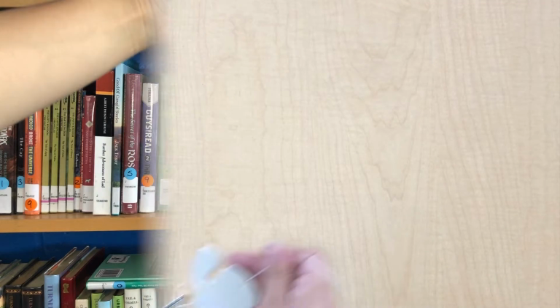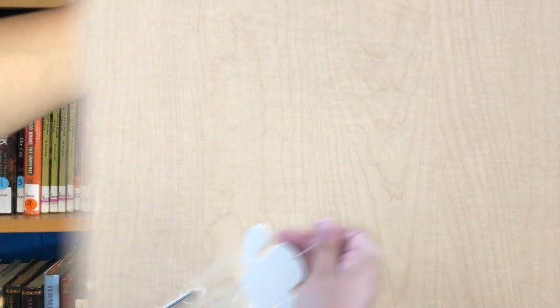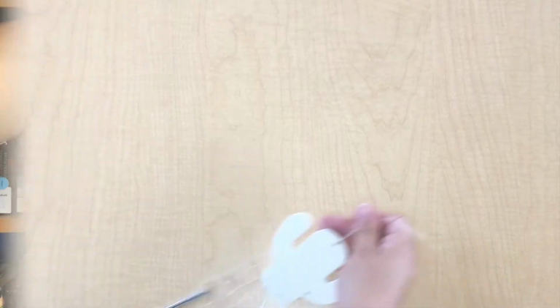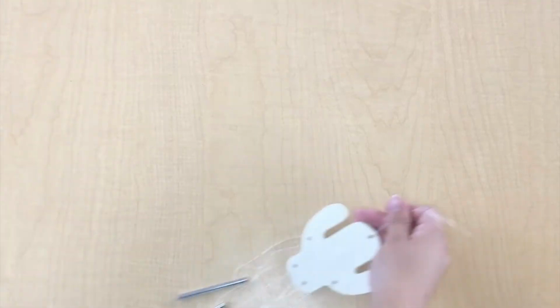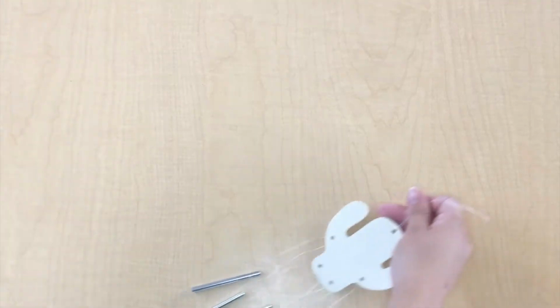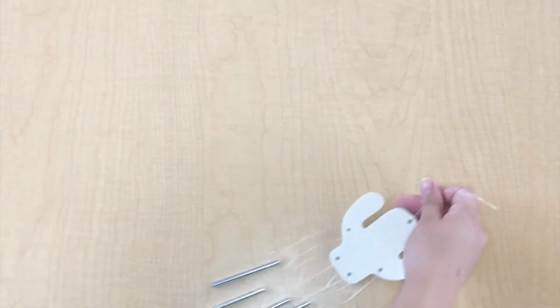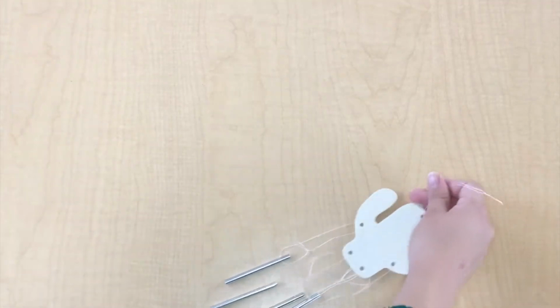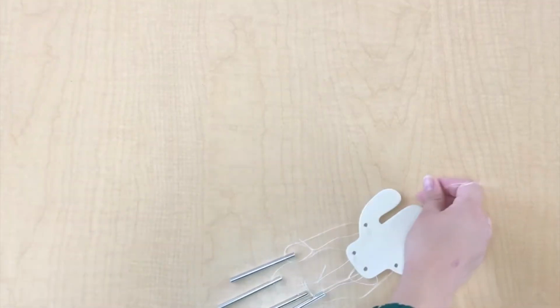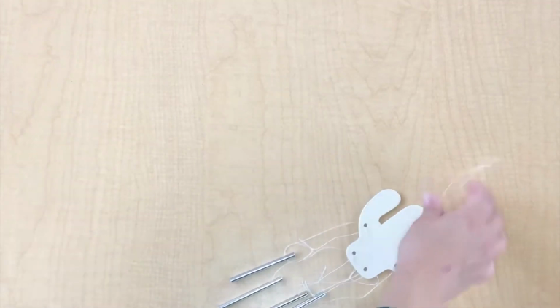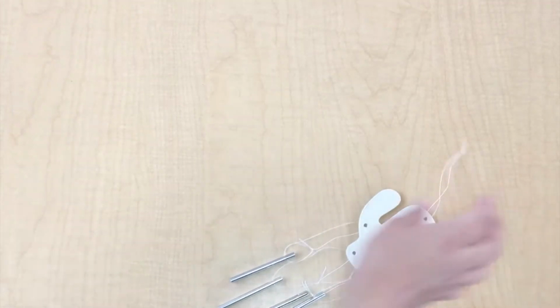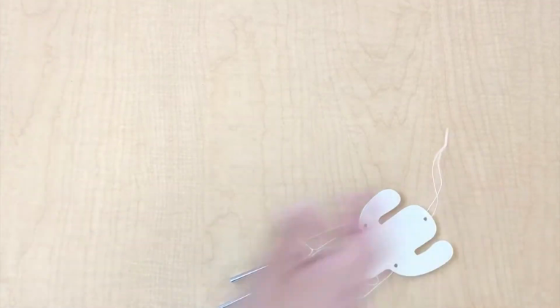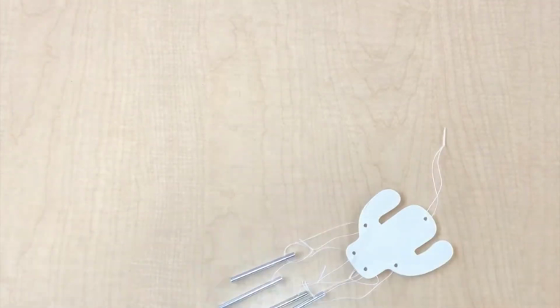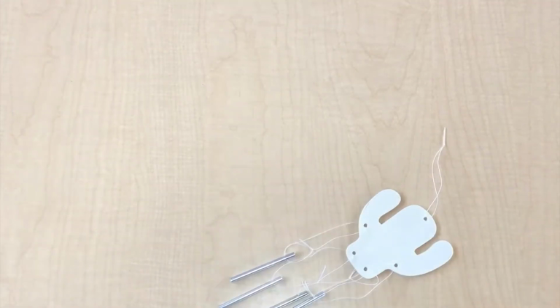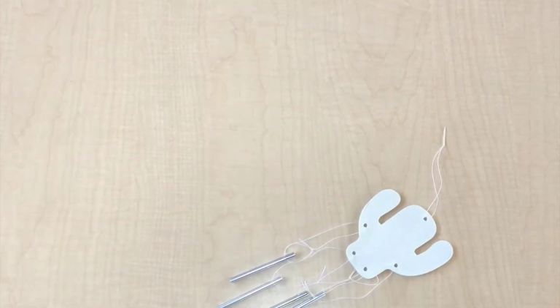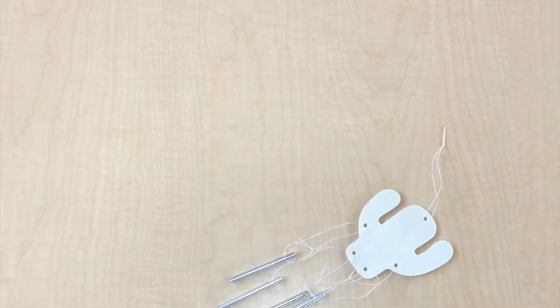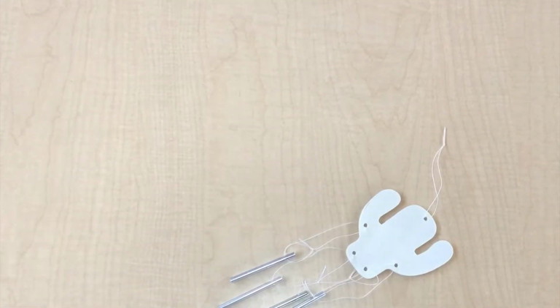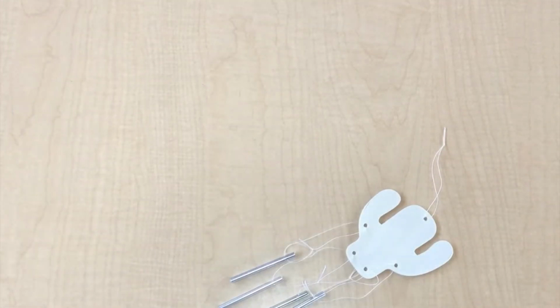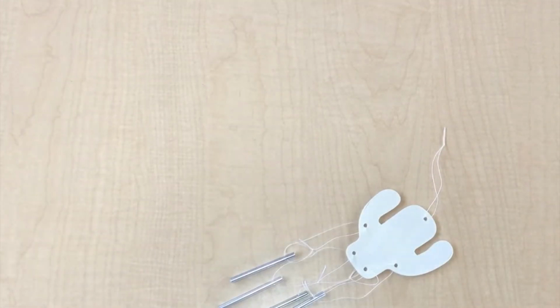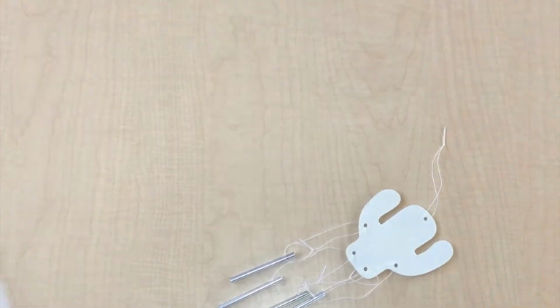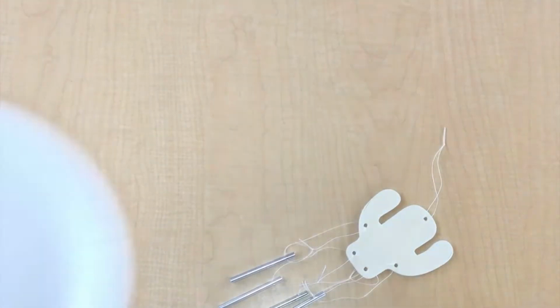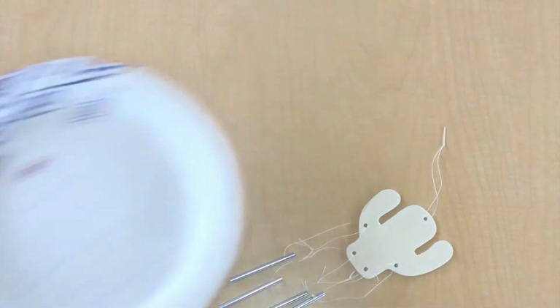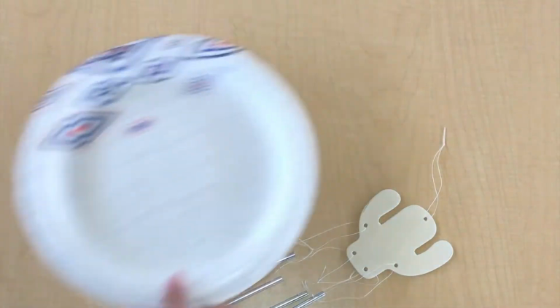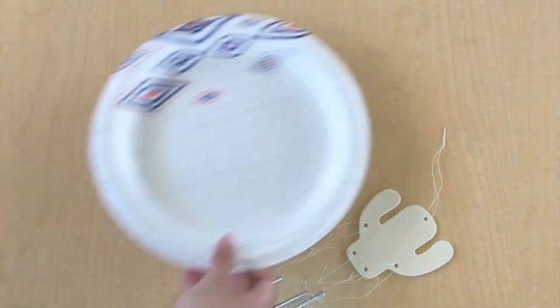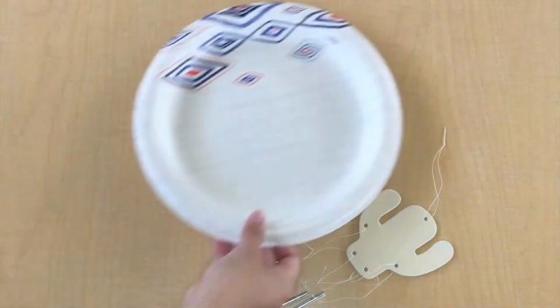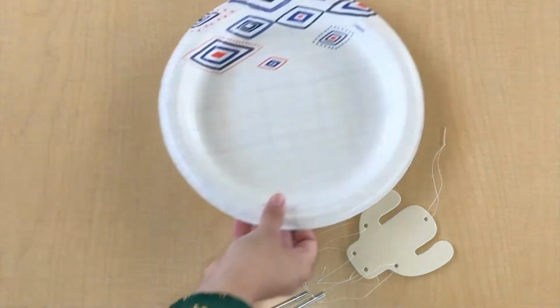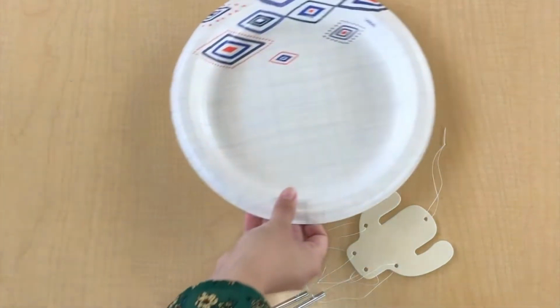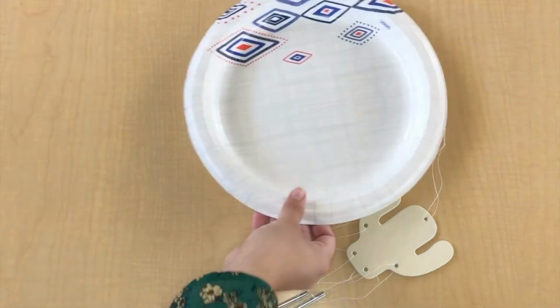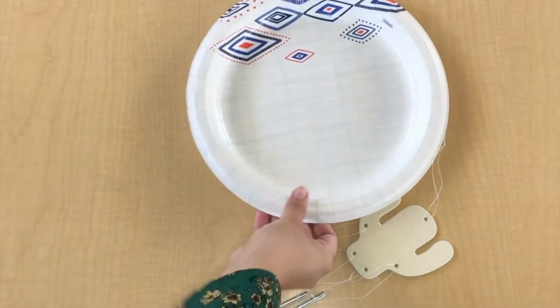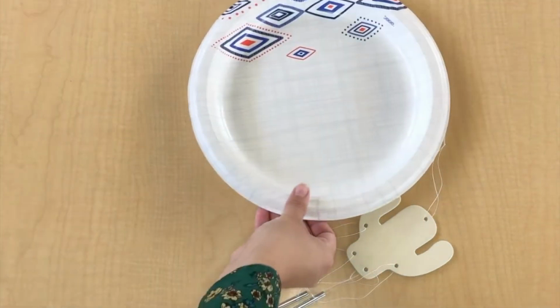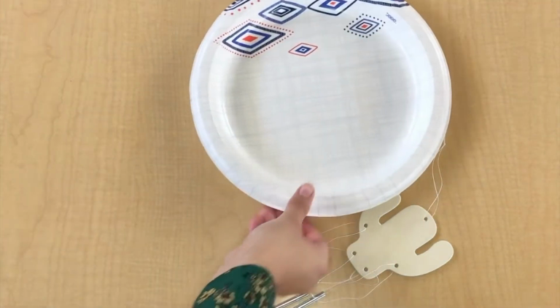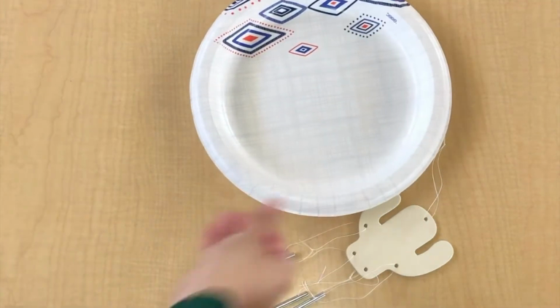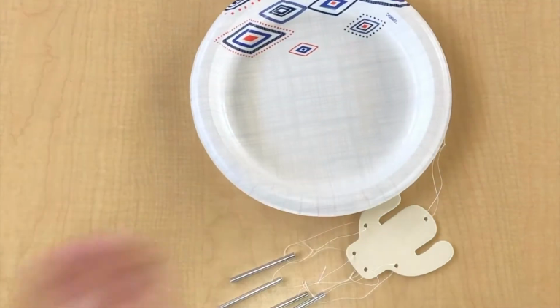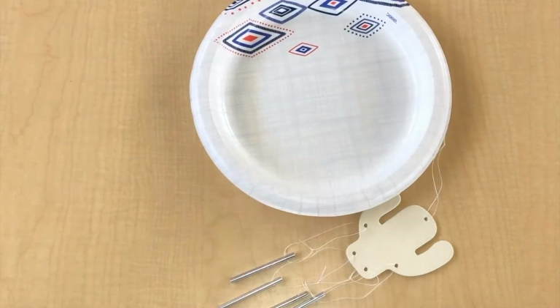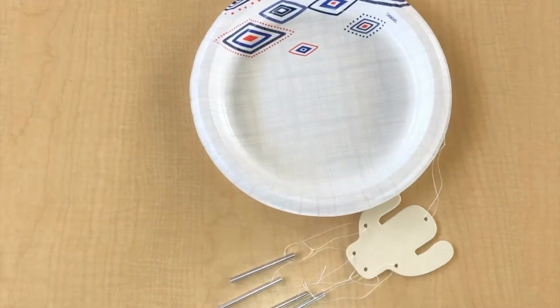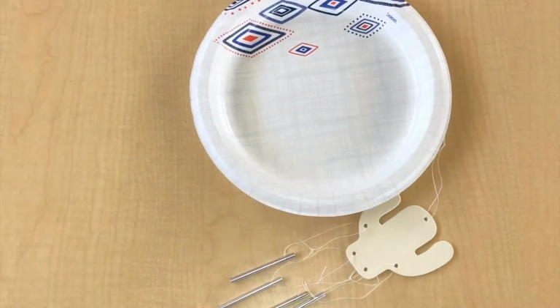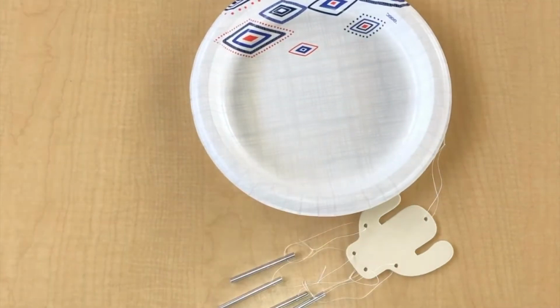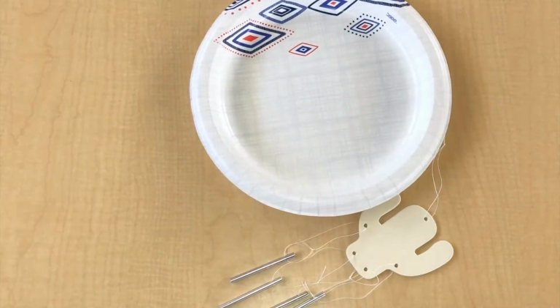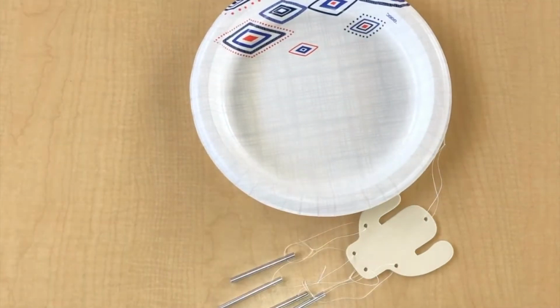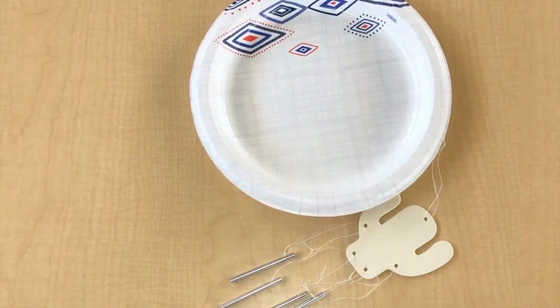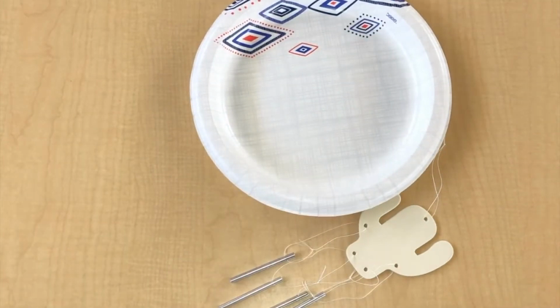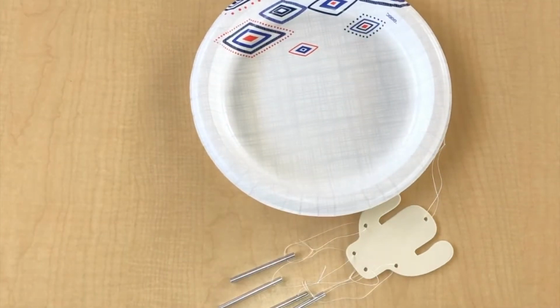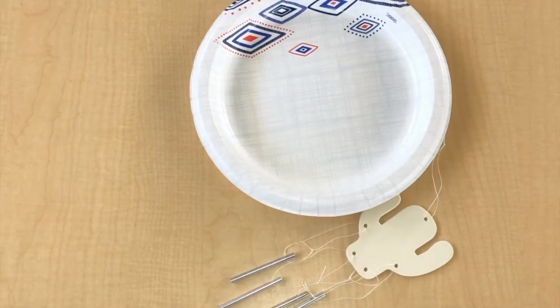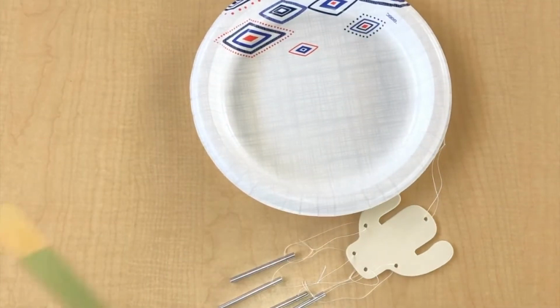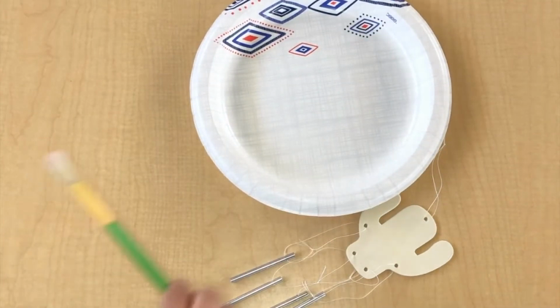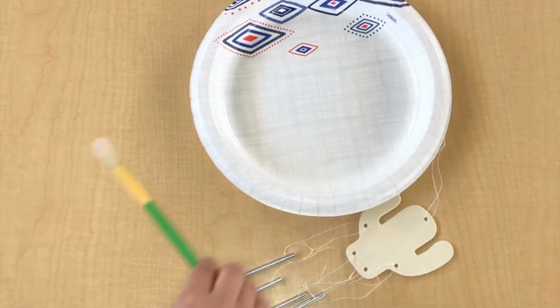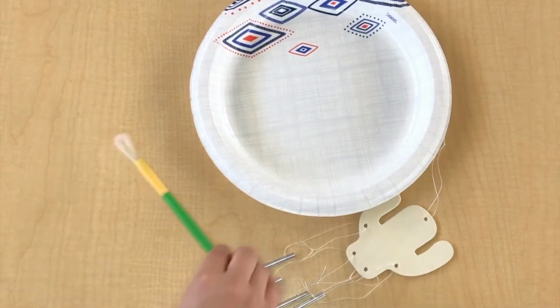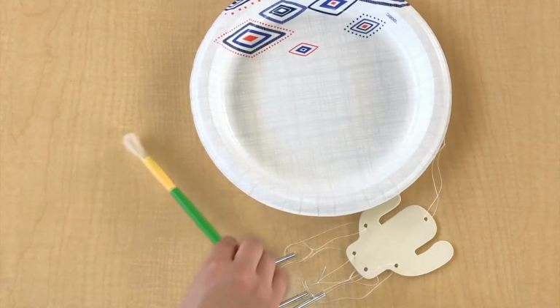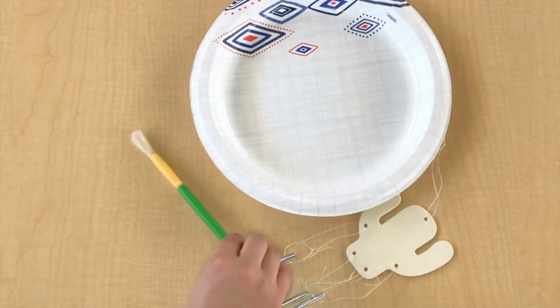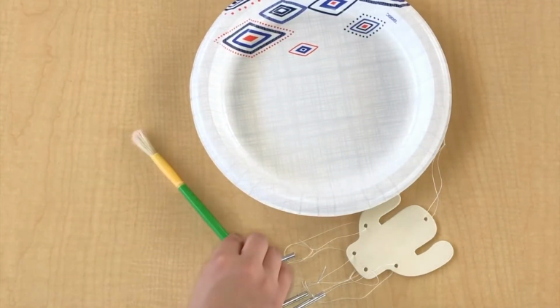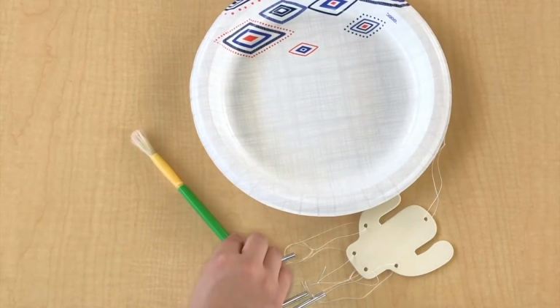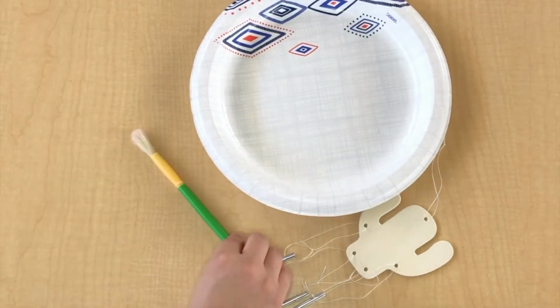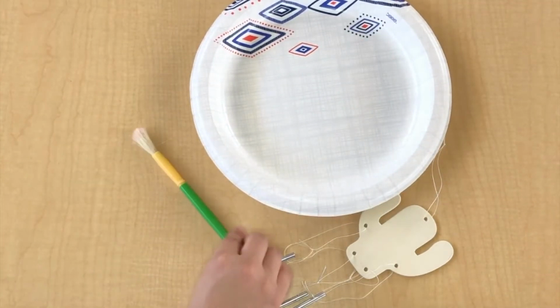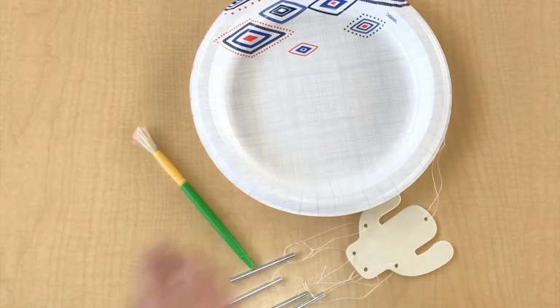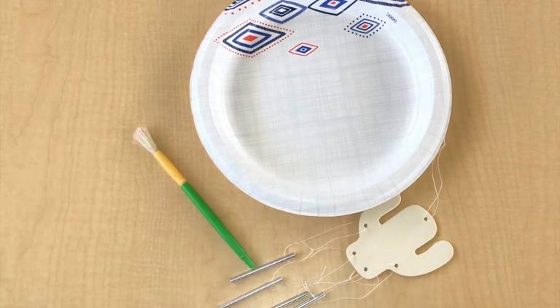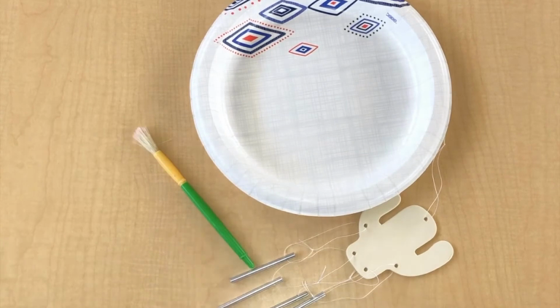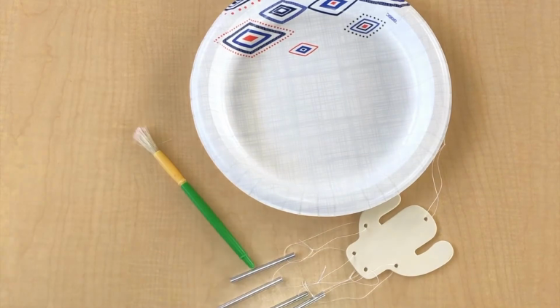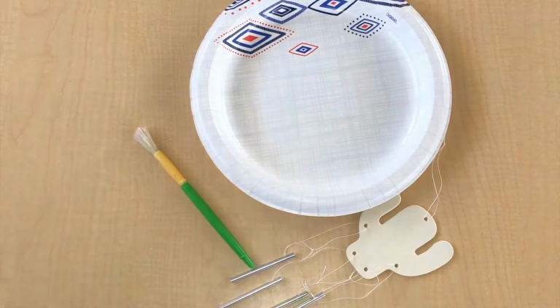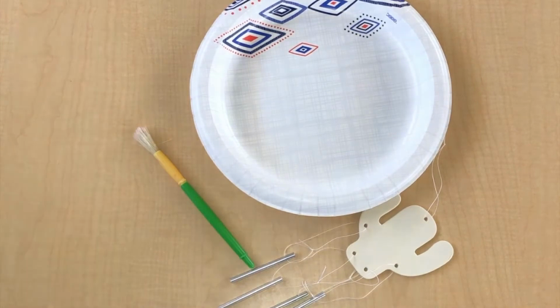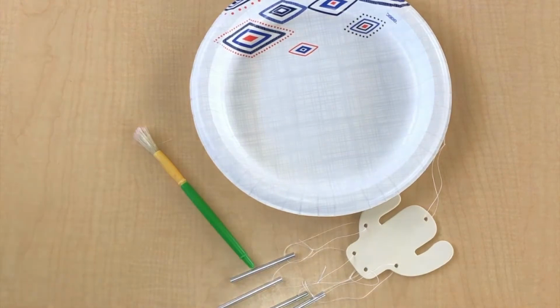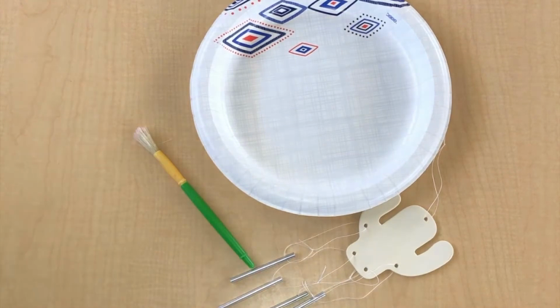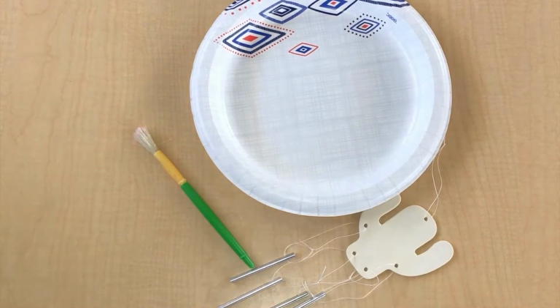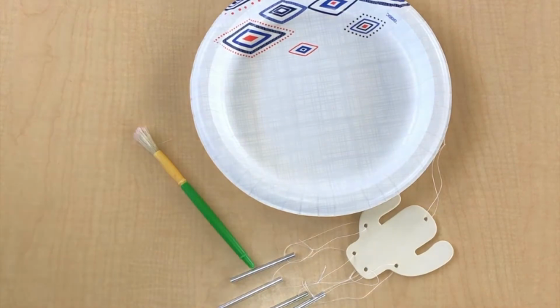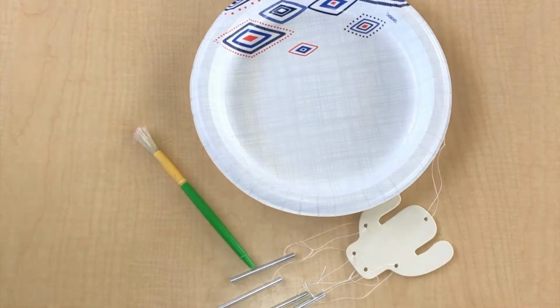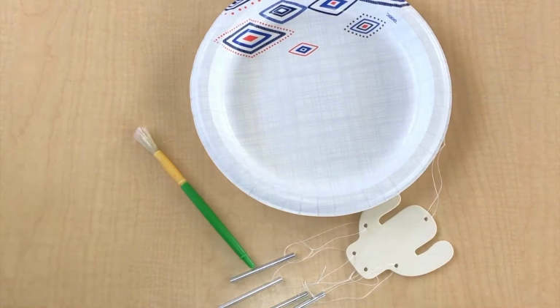All you need for this video is your windchime, a paper plate, a paintbrush, and green paint.